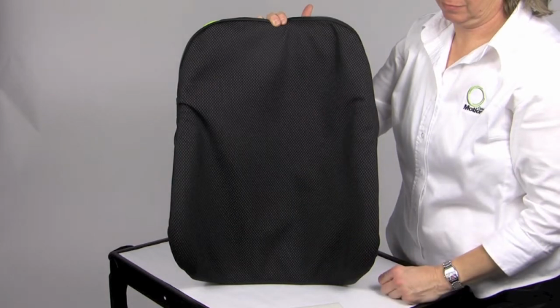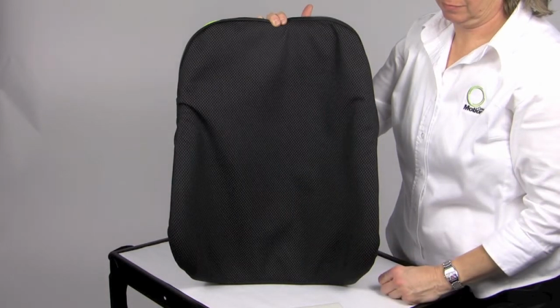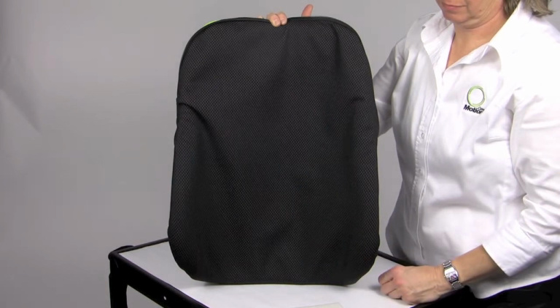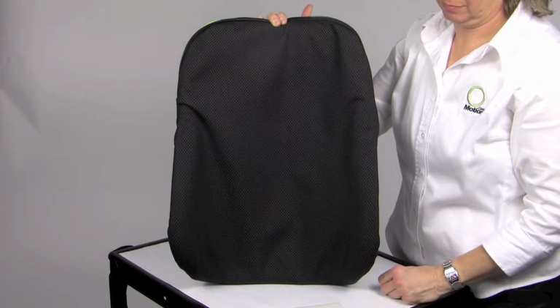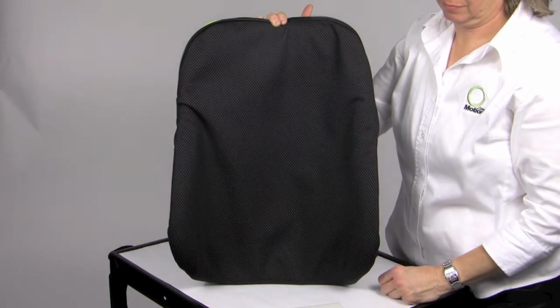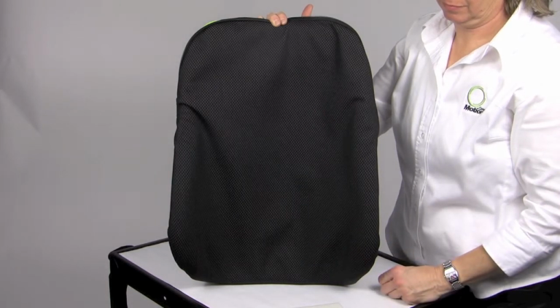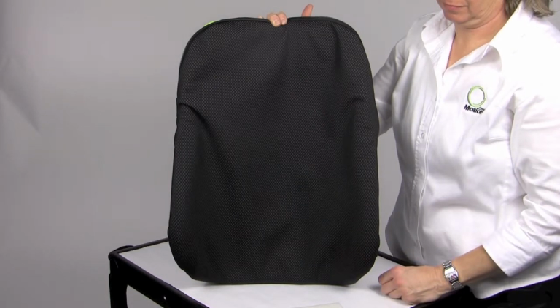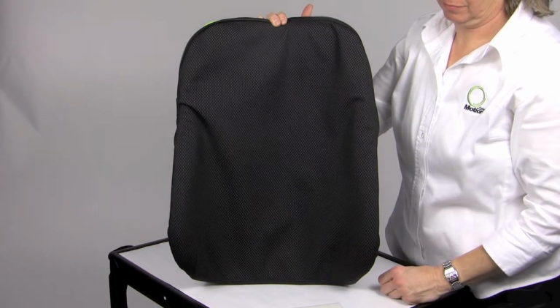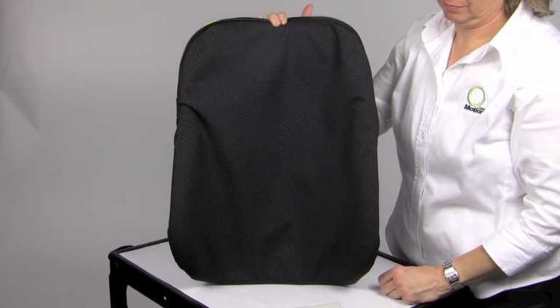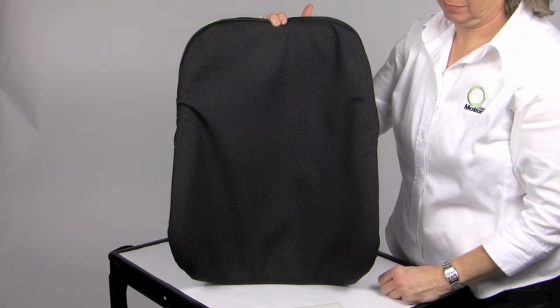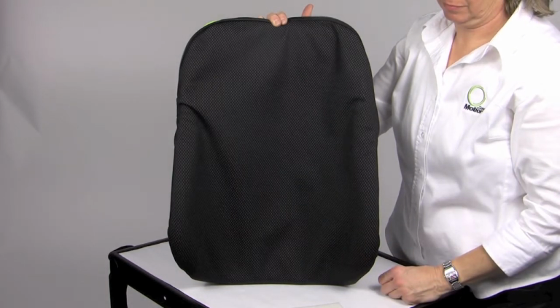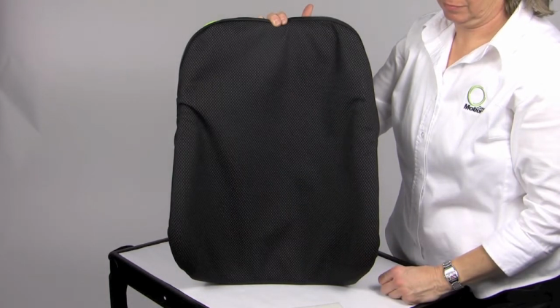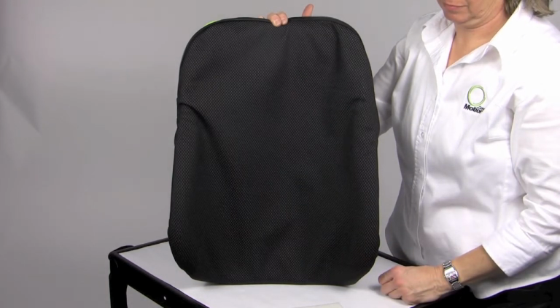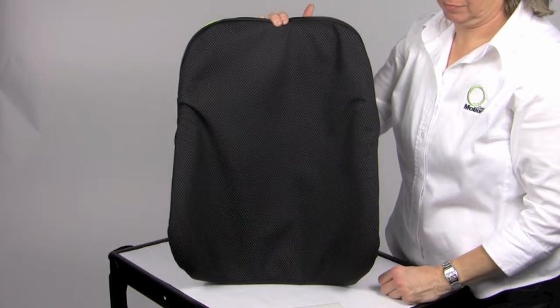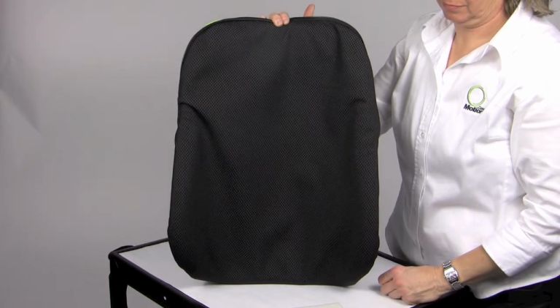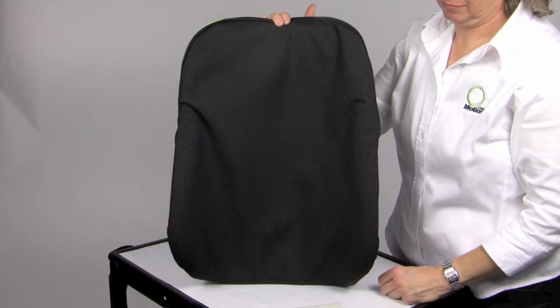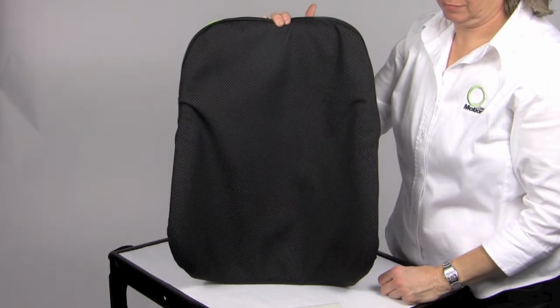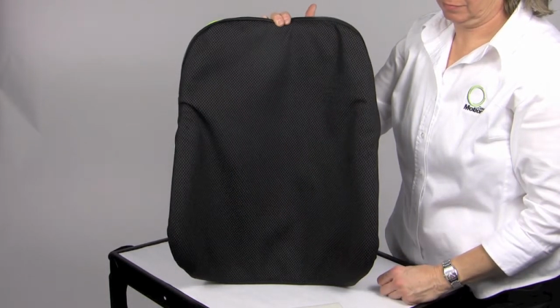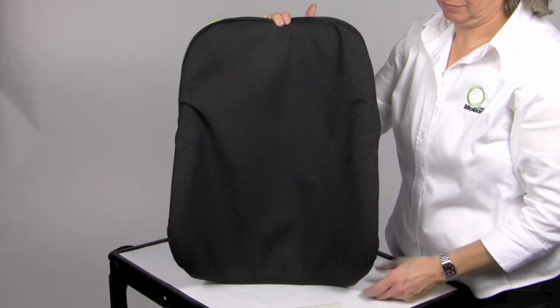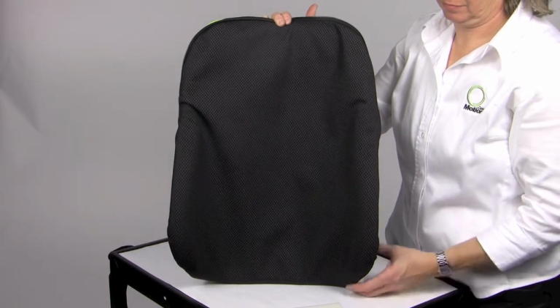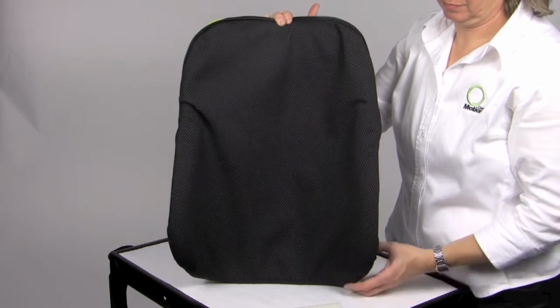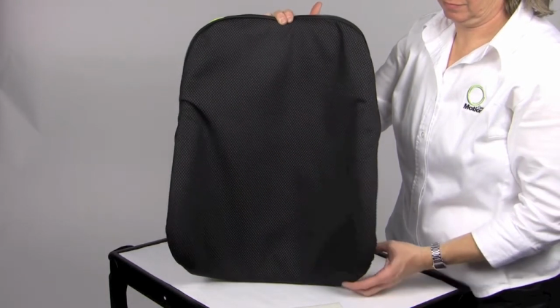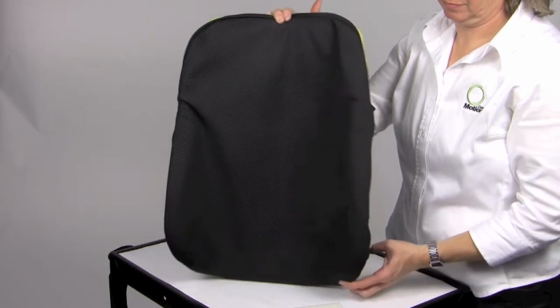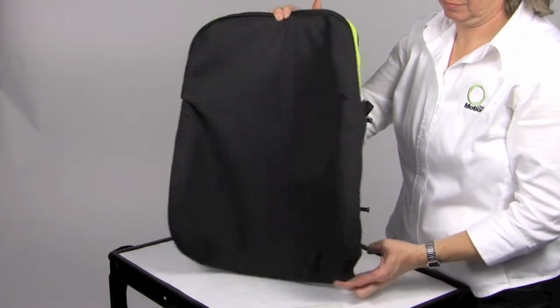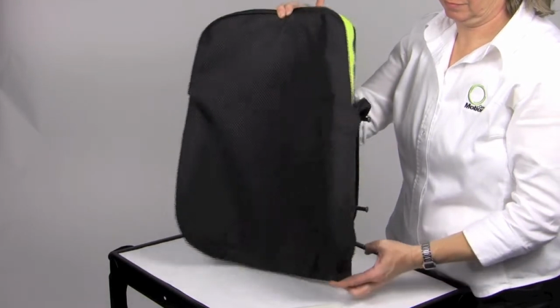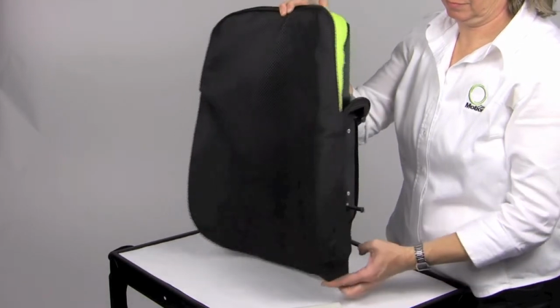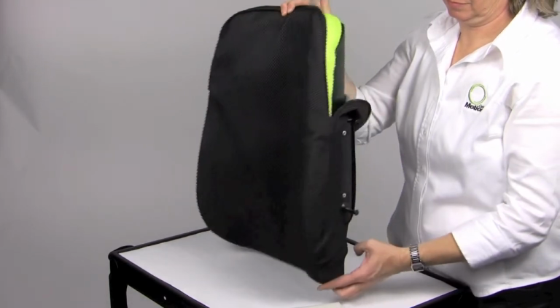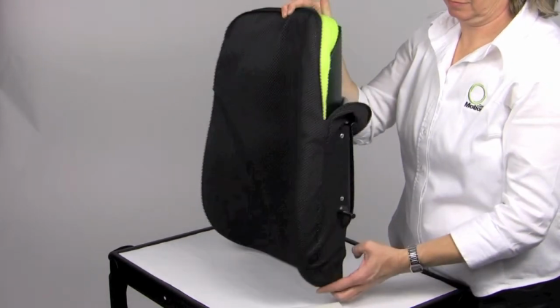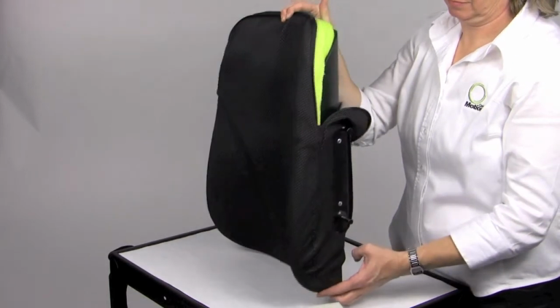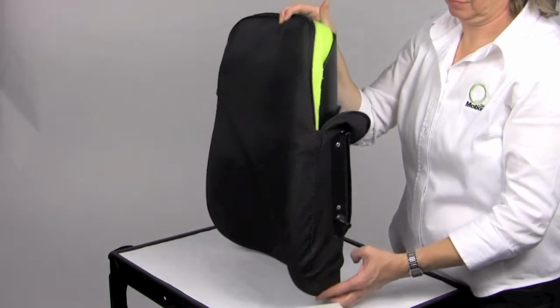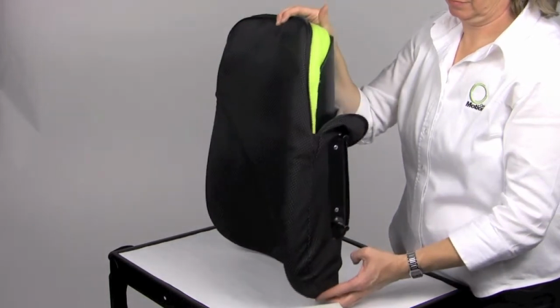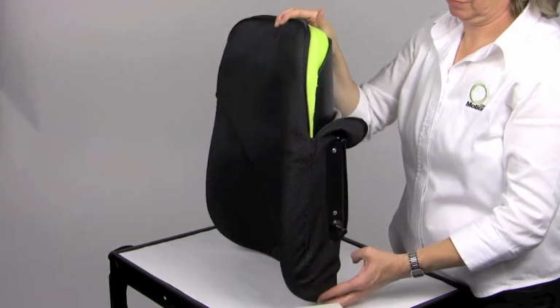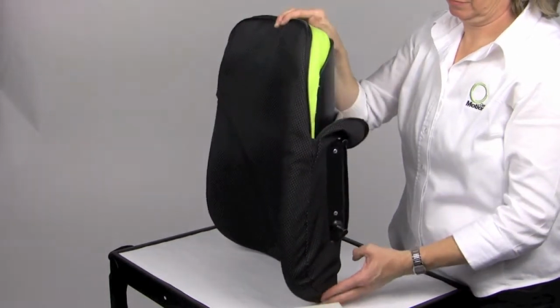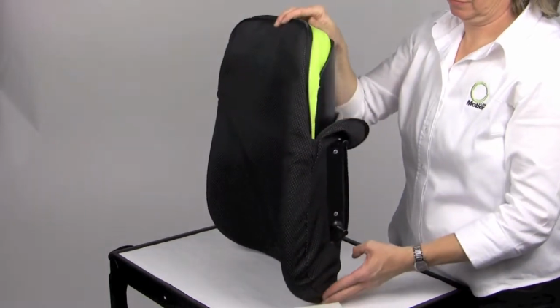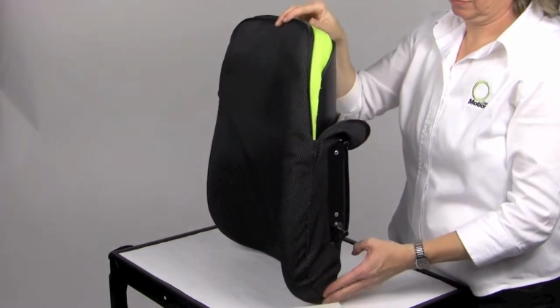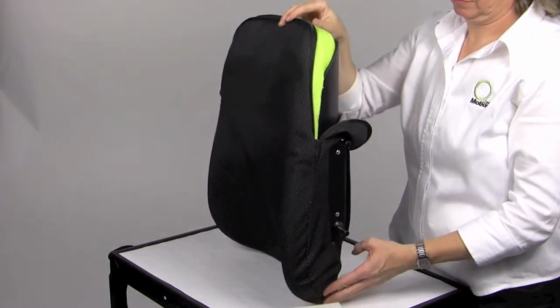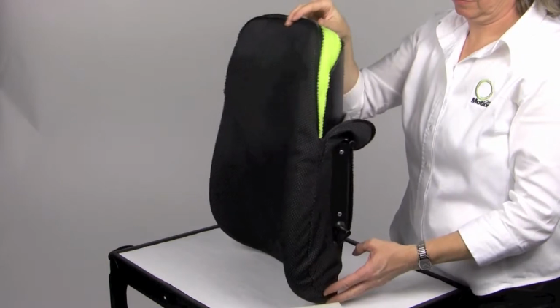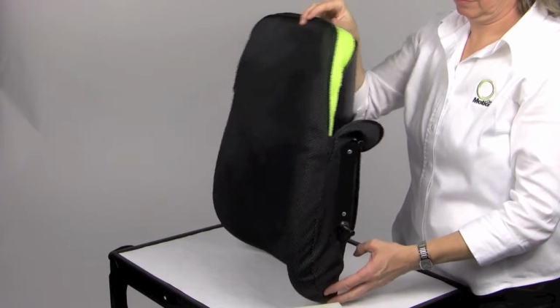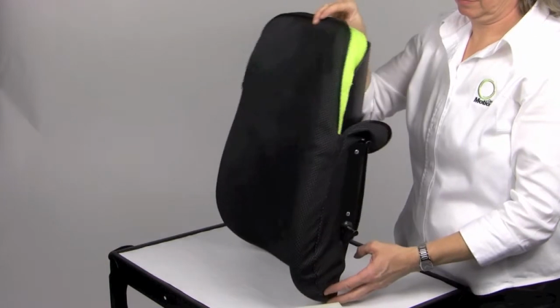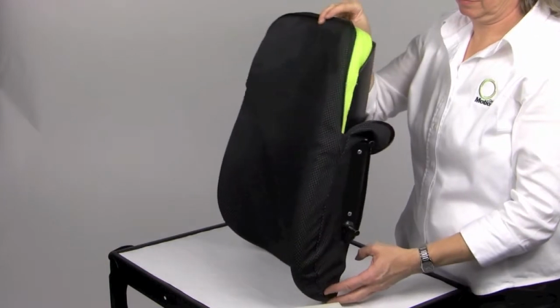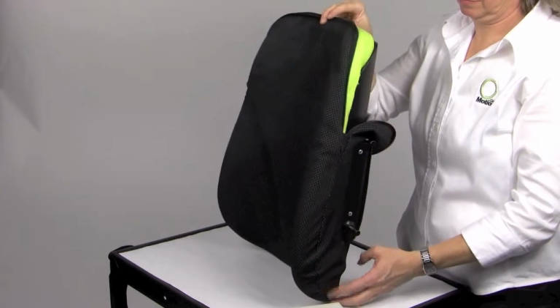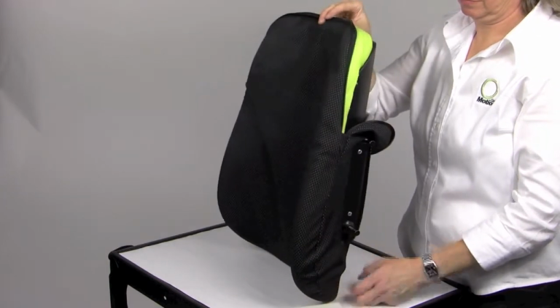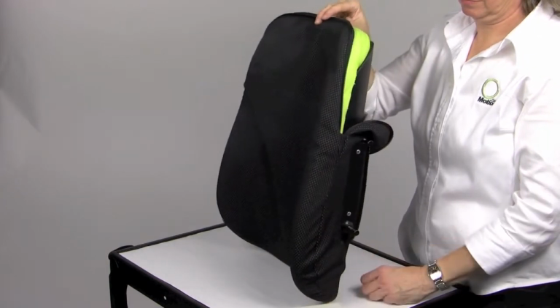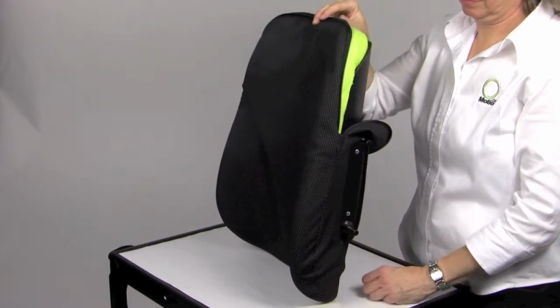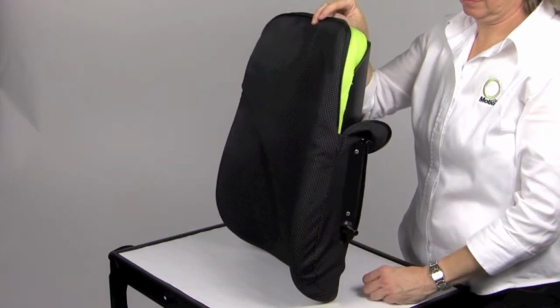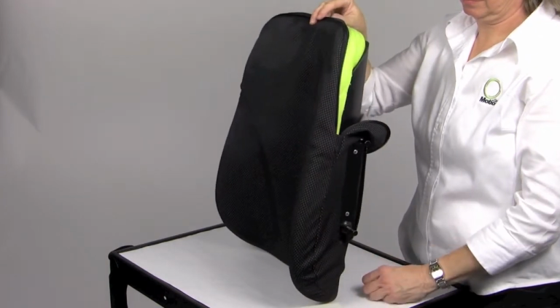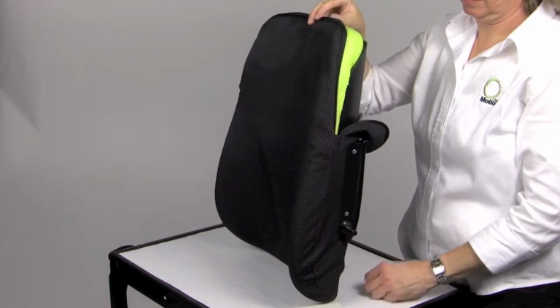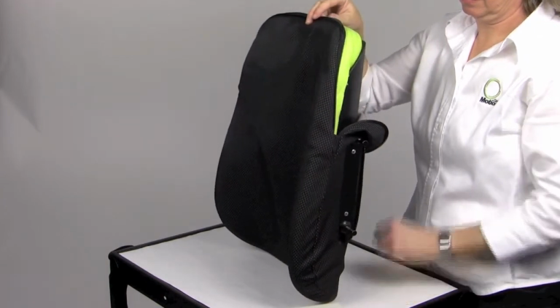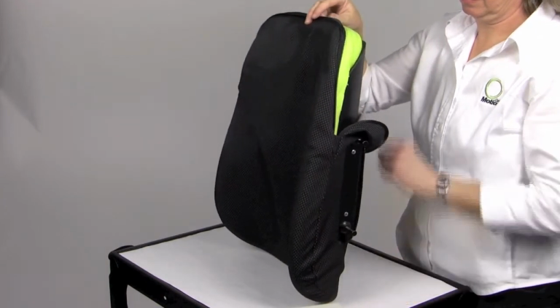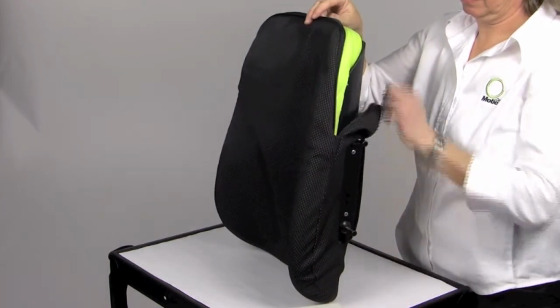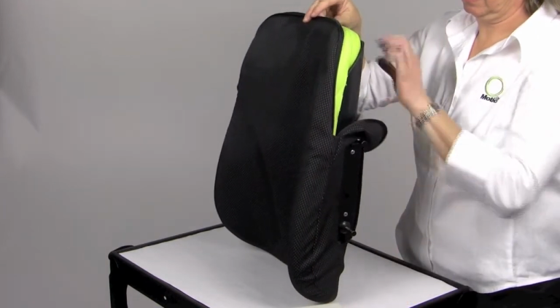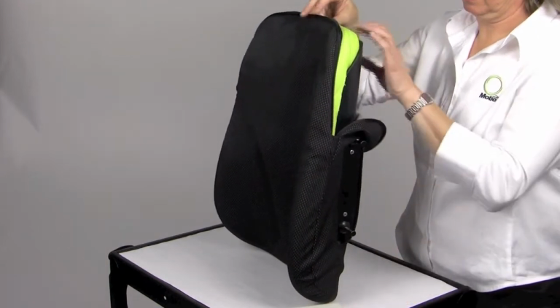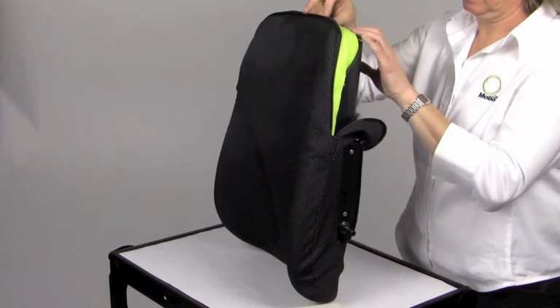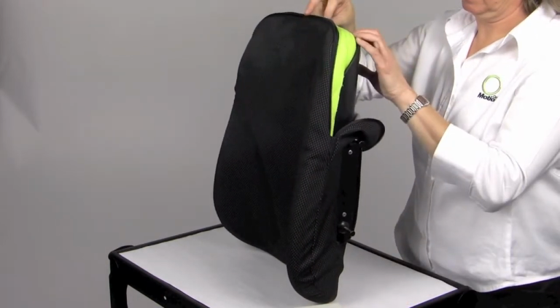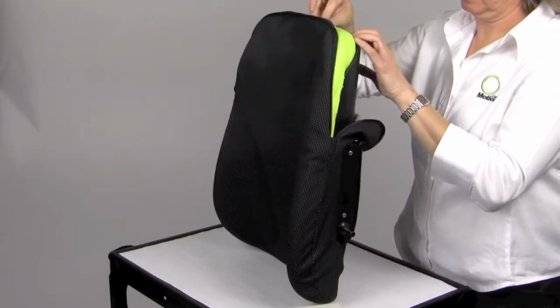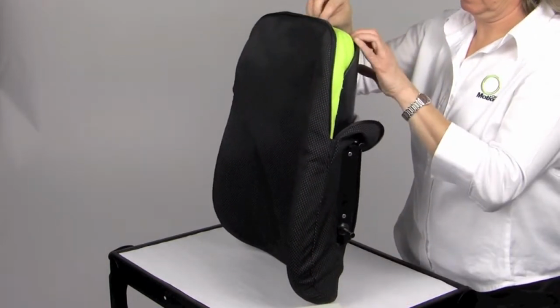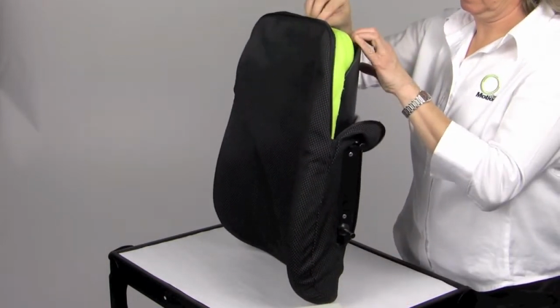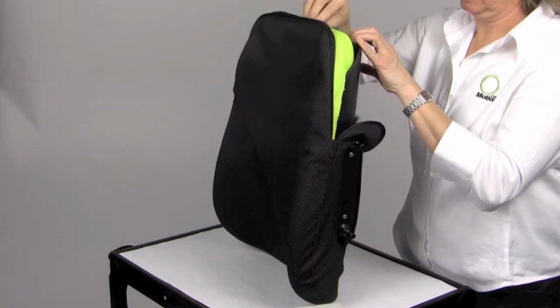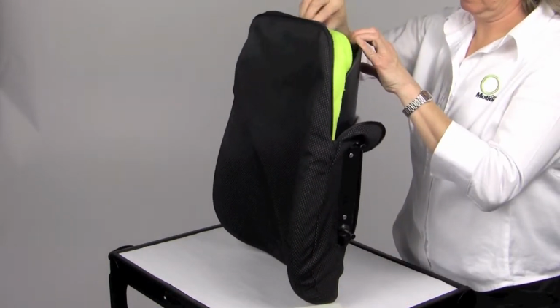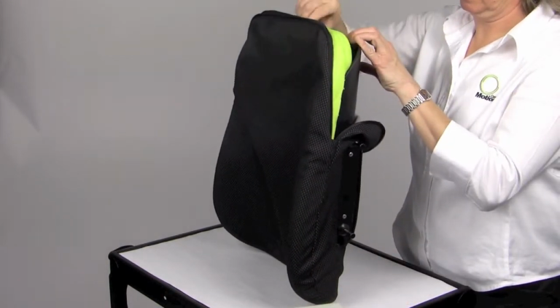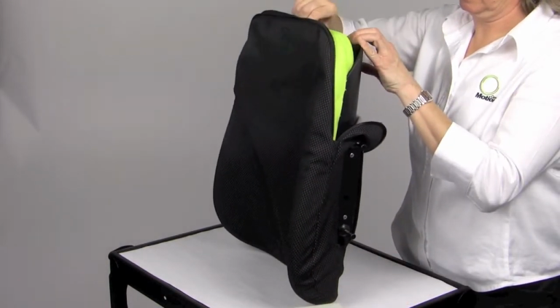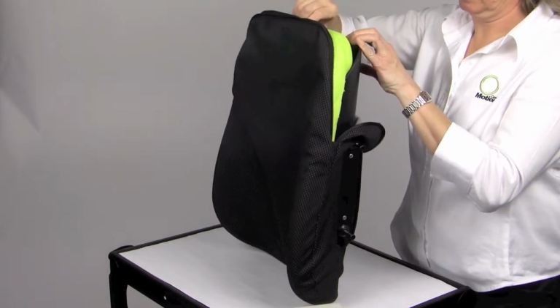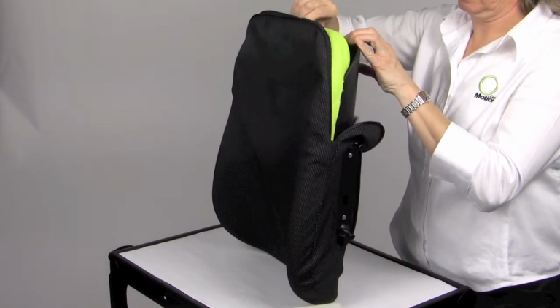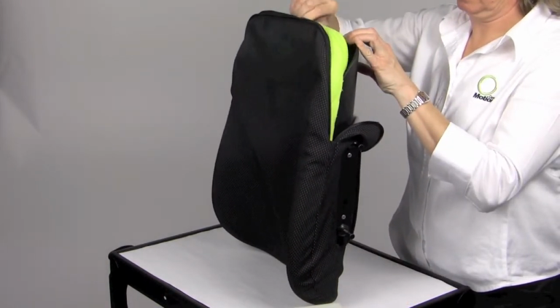An optional foam-in-place kit can be ordered for the Matrix PB back to individually mold and insert for mild to moderate postural asymmetries.